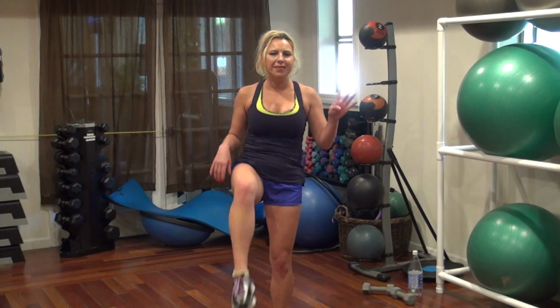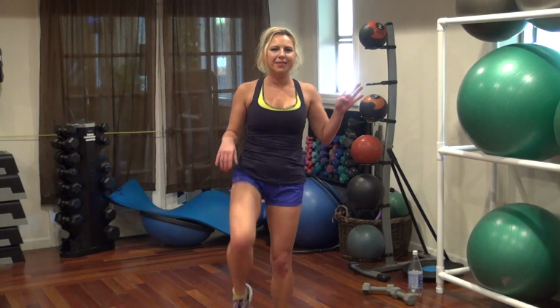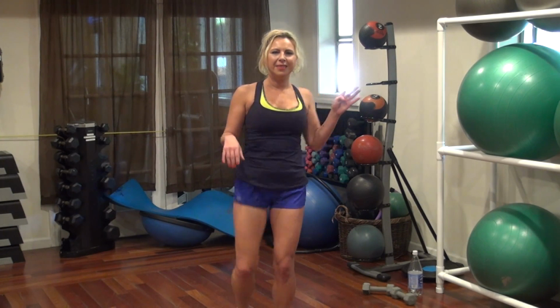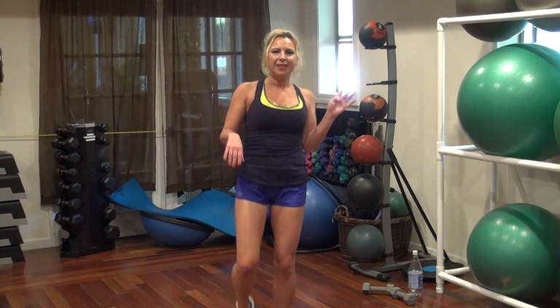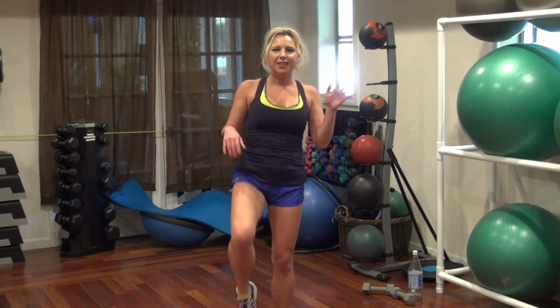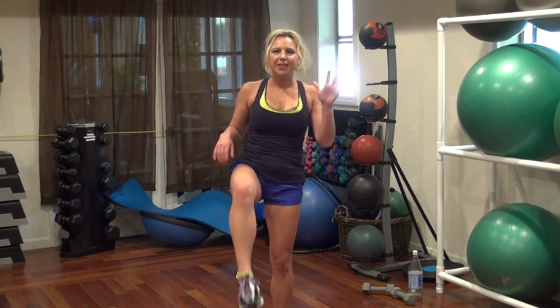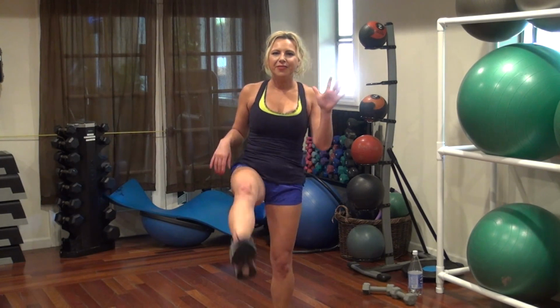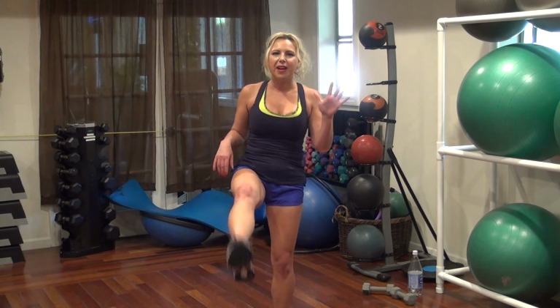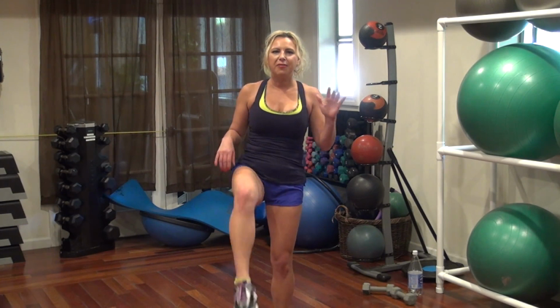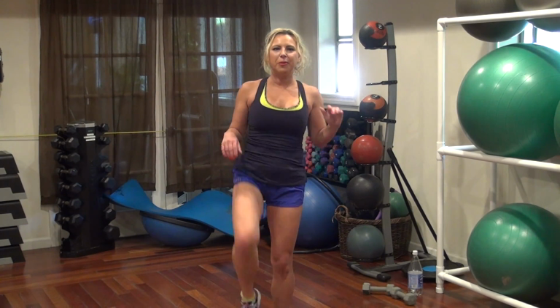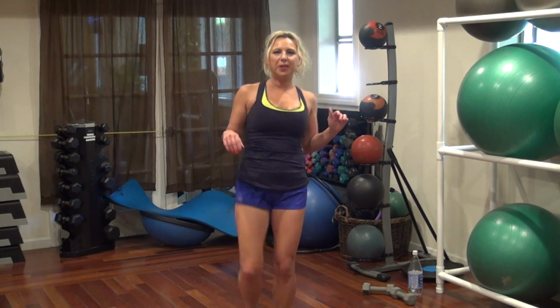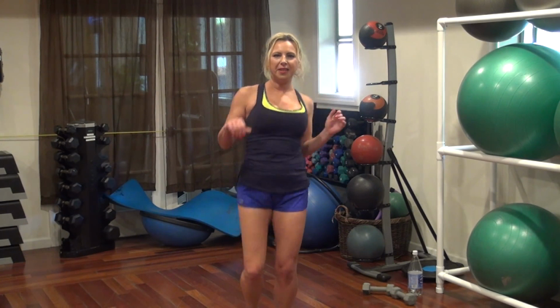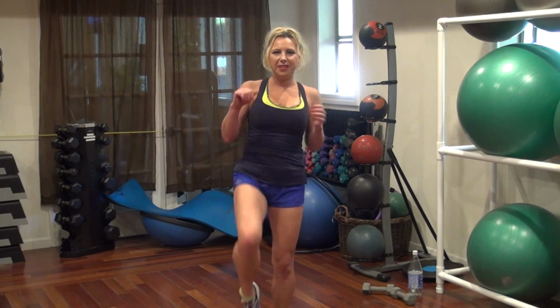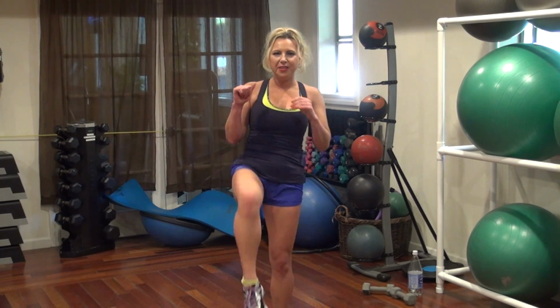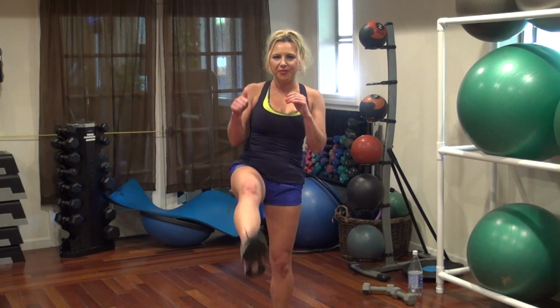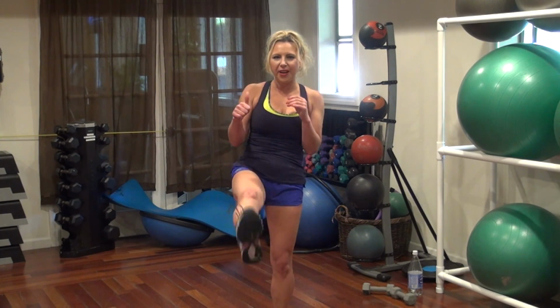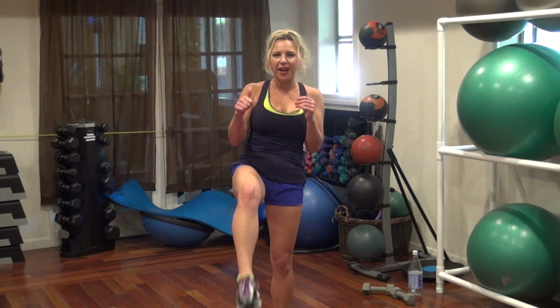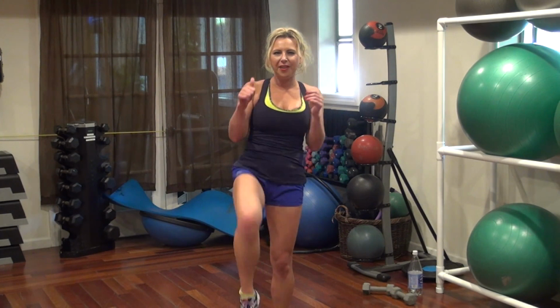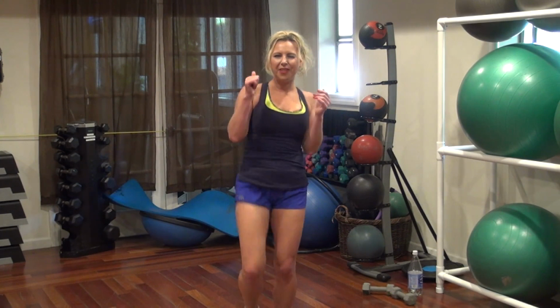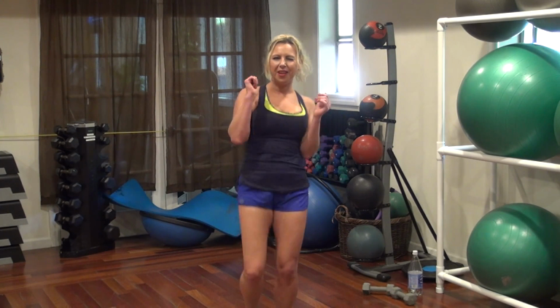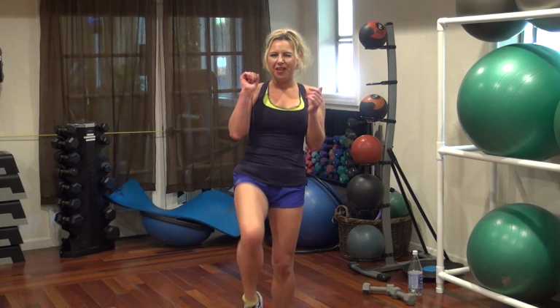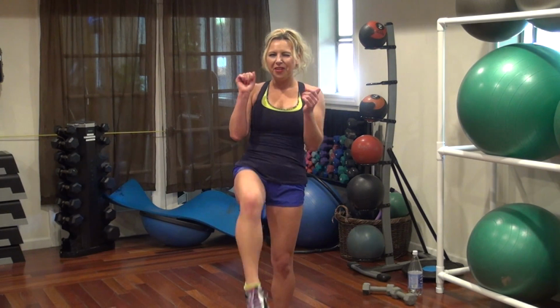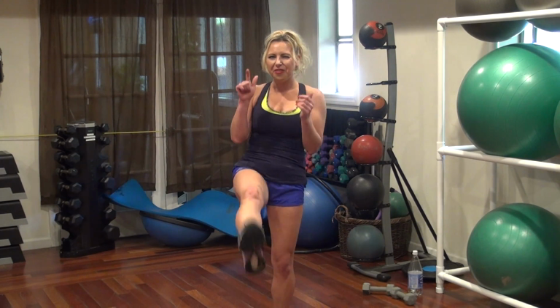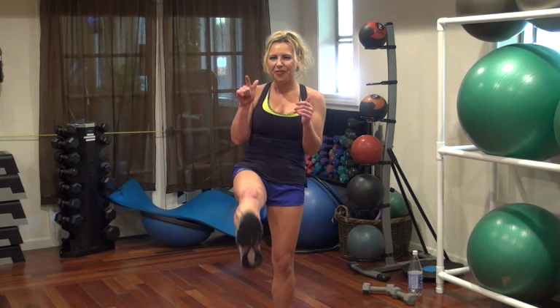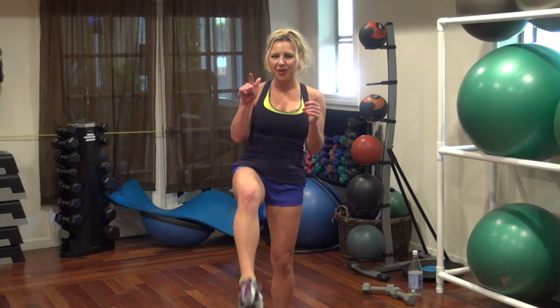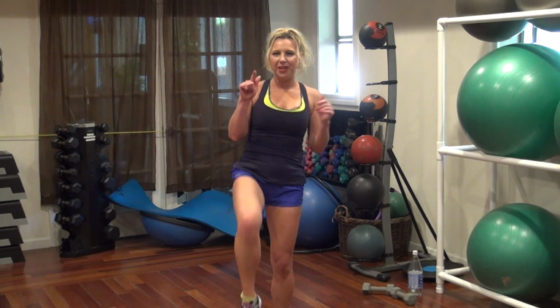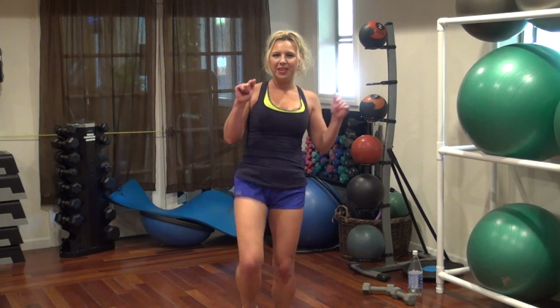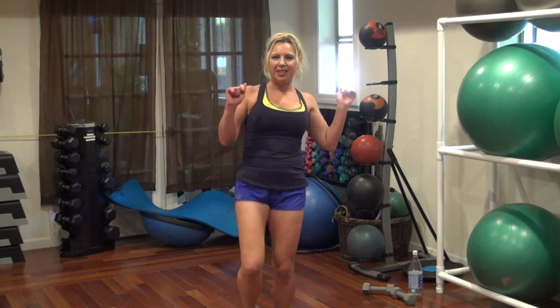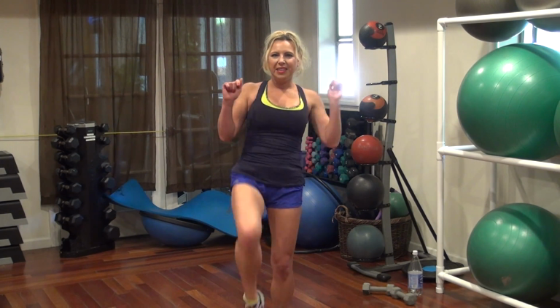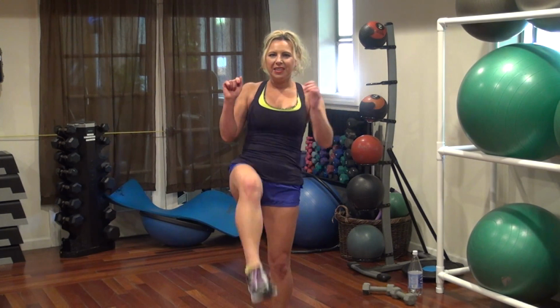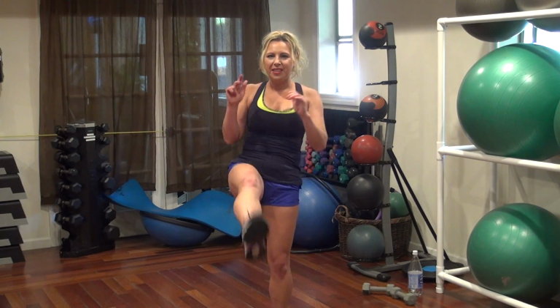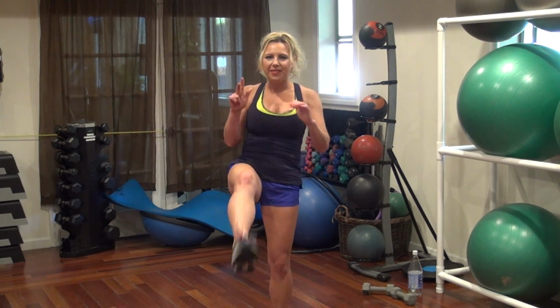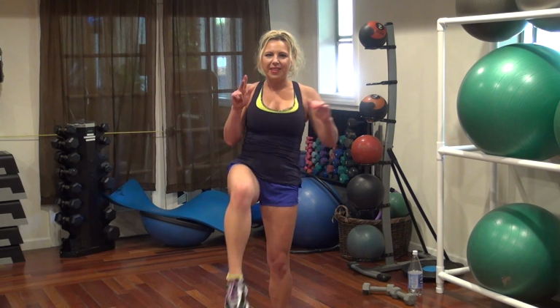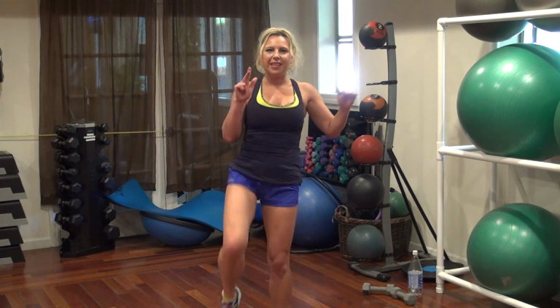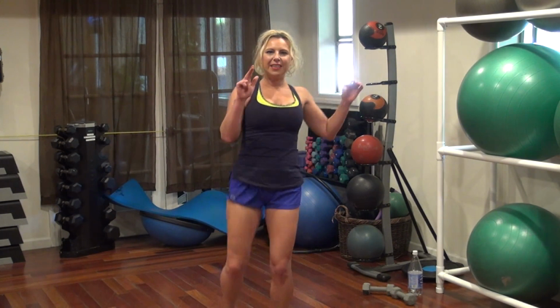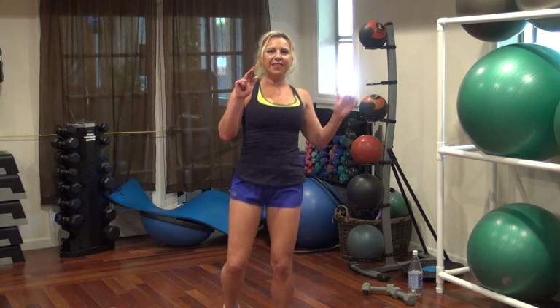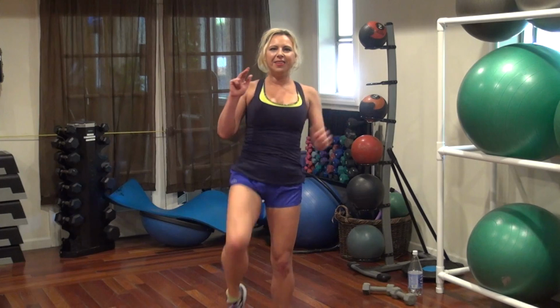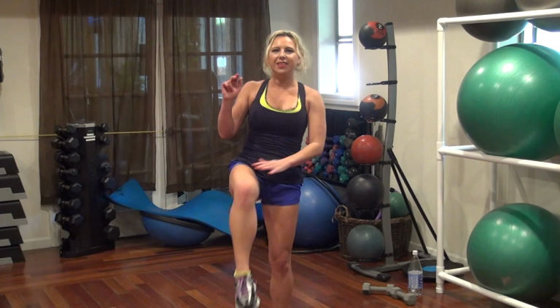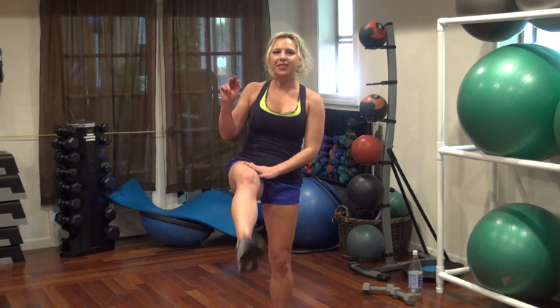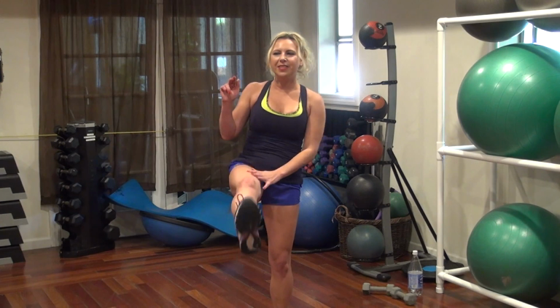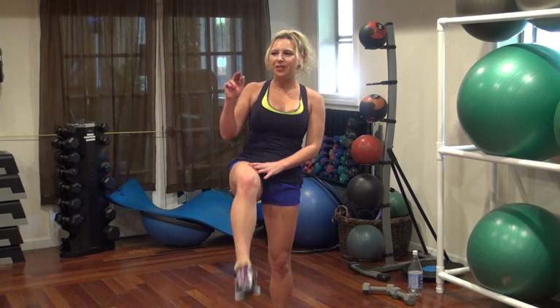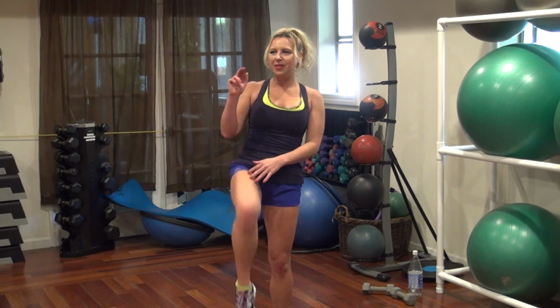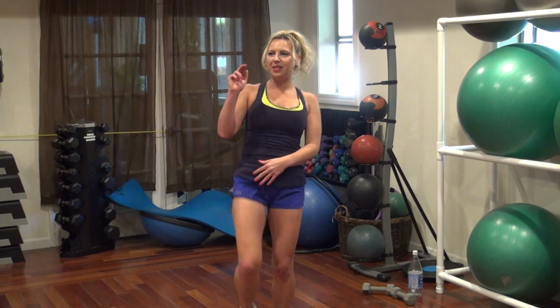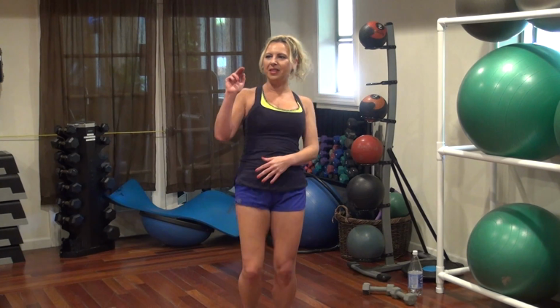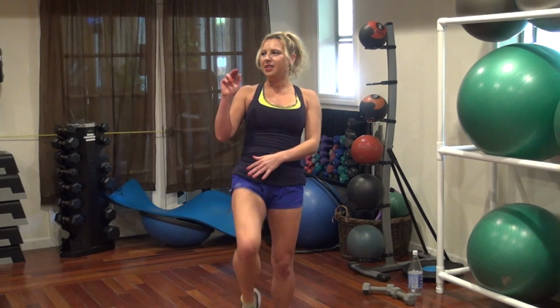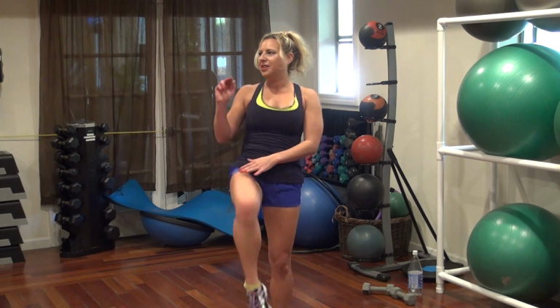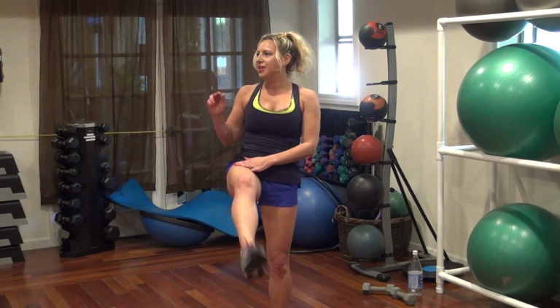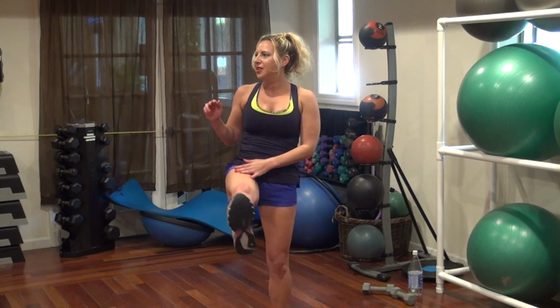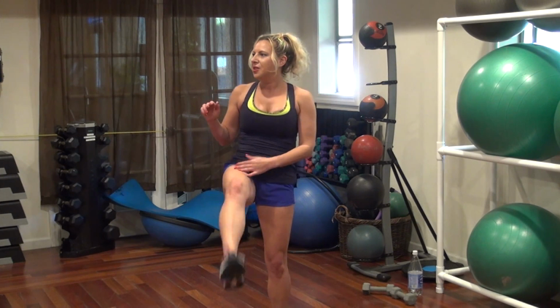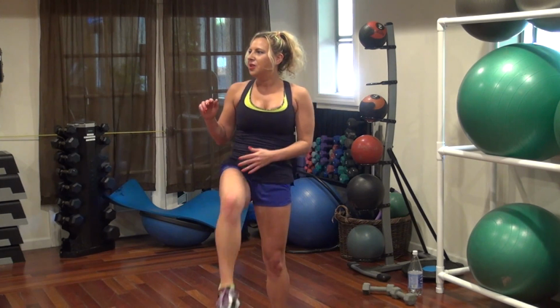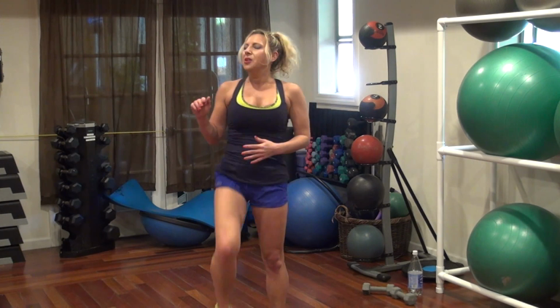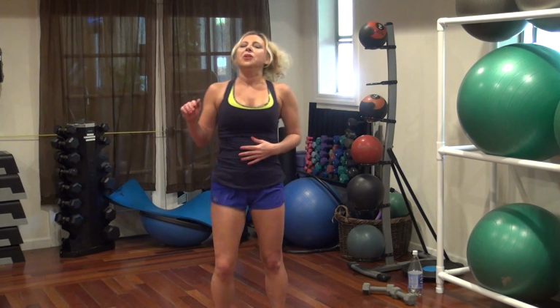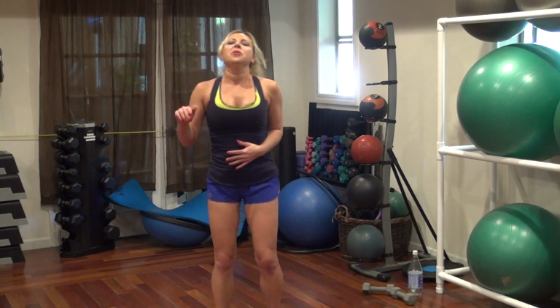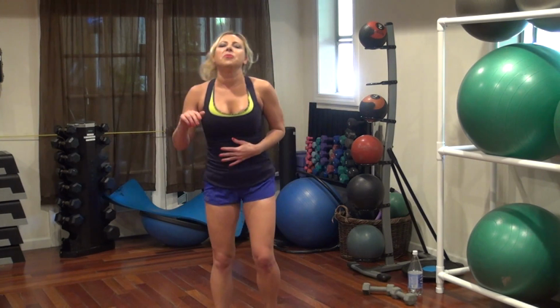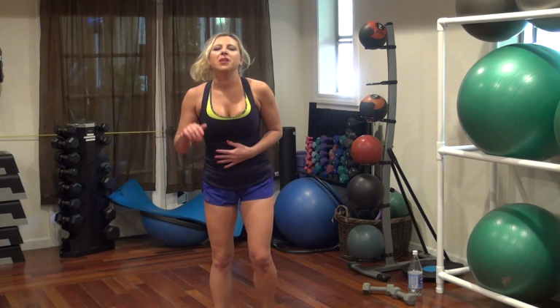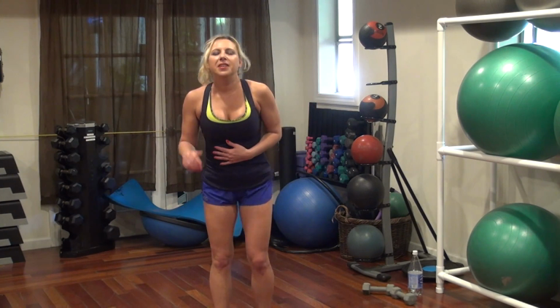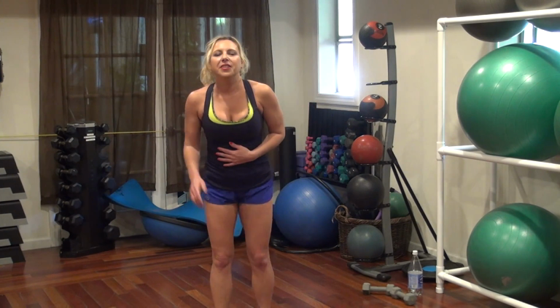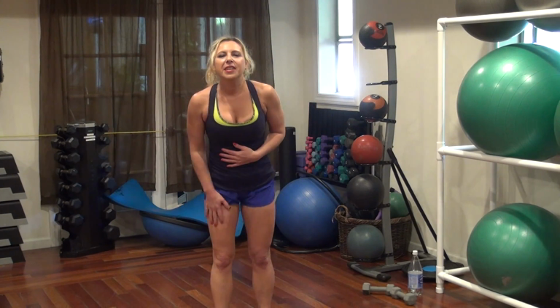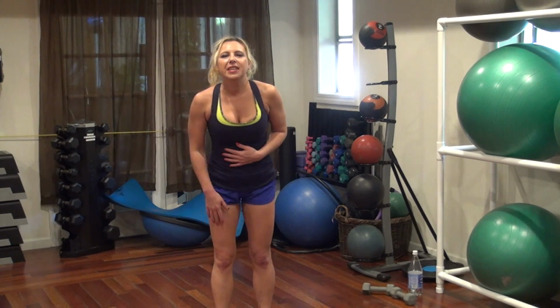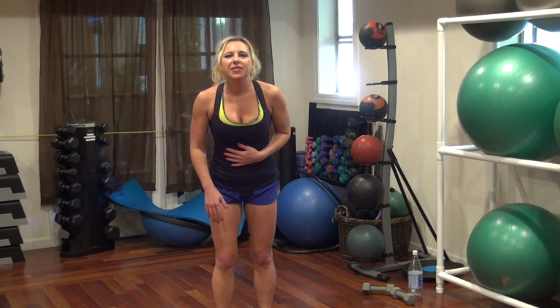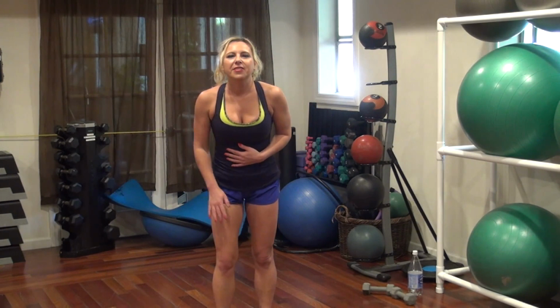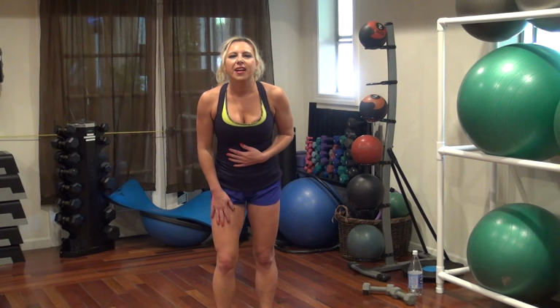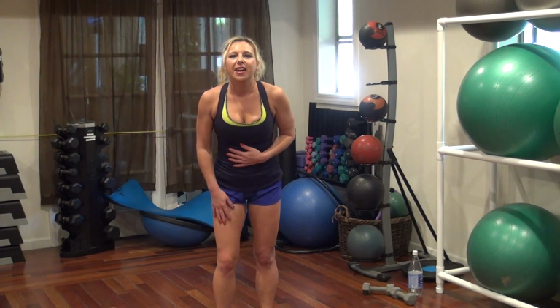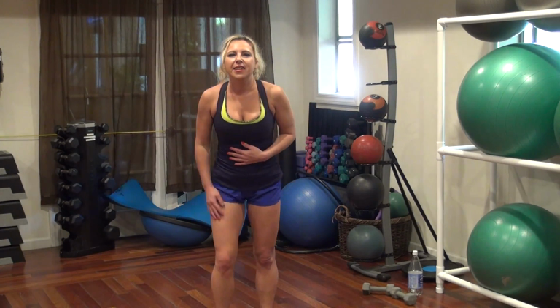Up. Five more — five, four, three, one. All right, the other side.